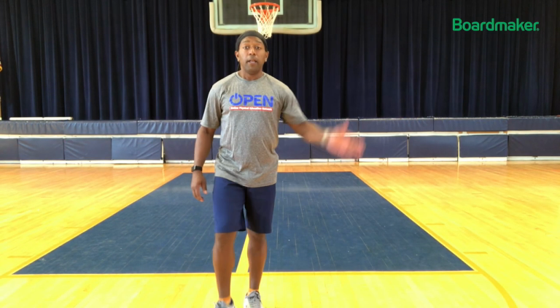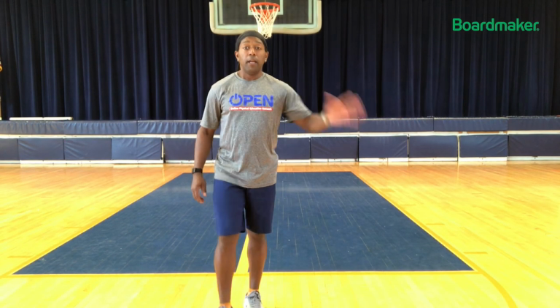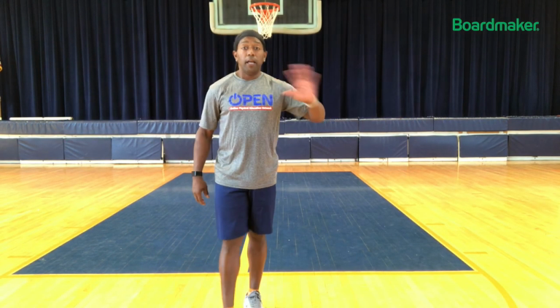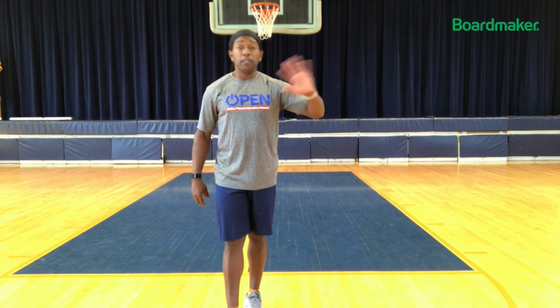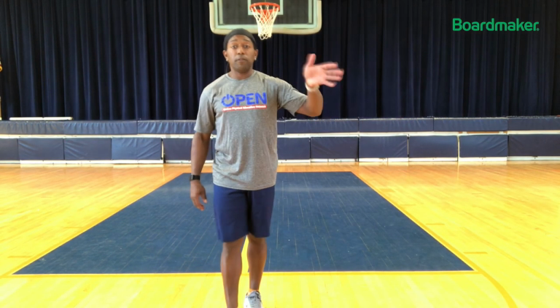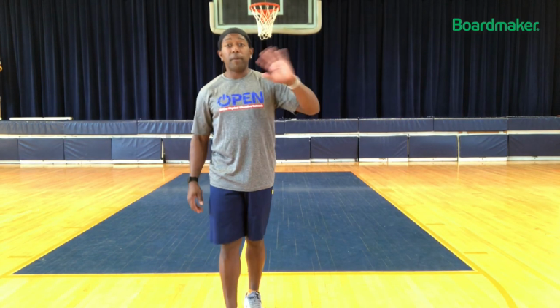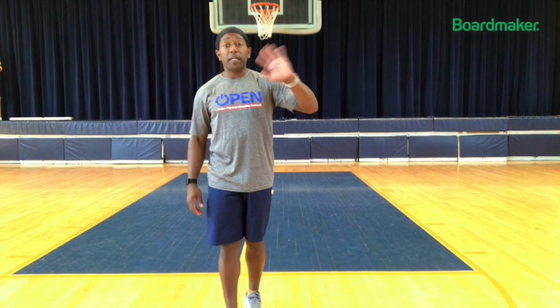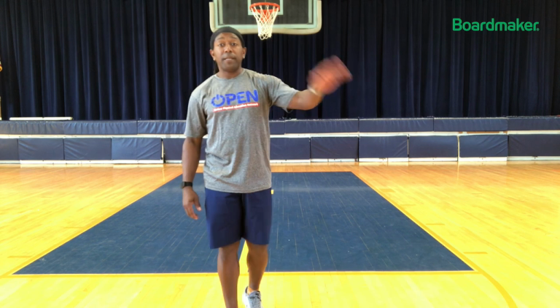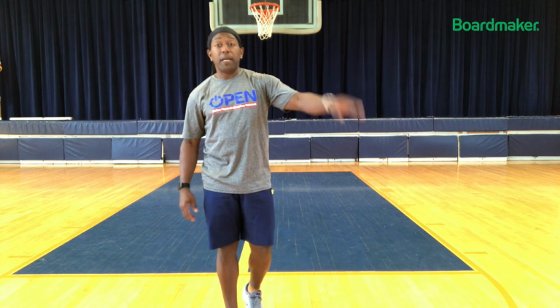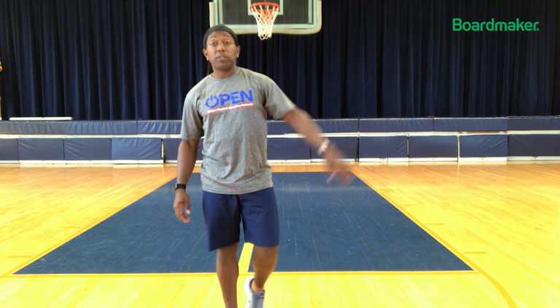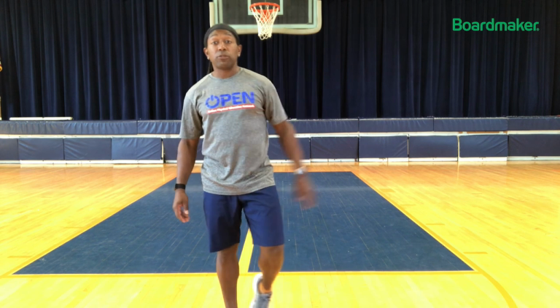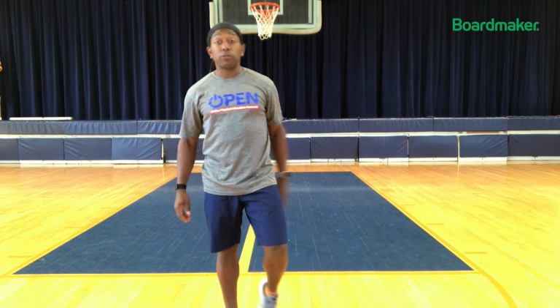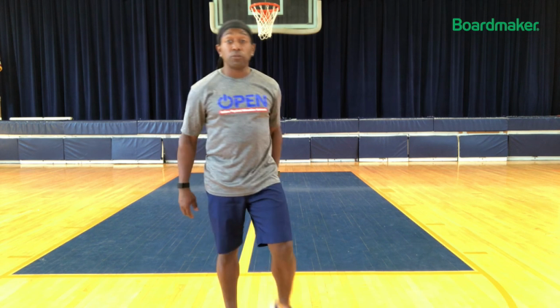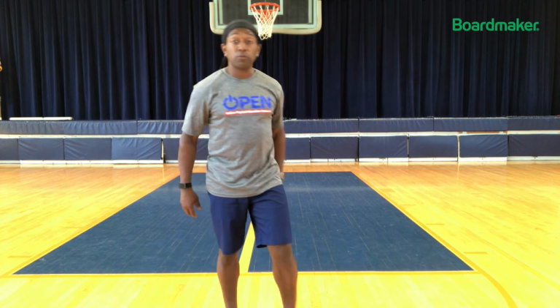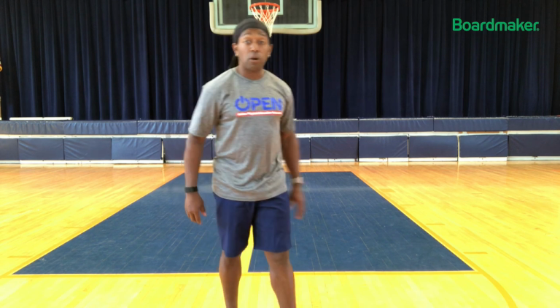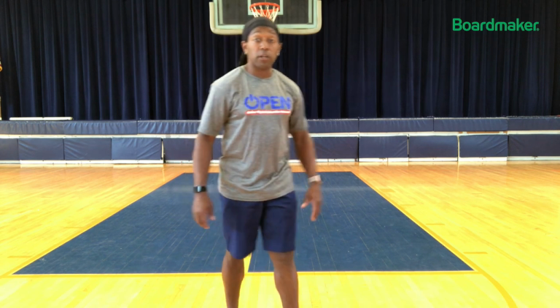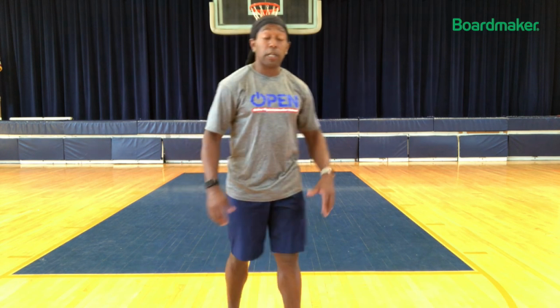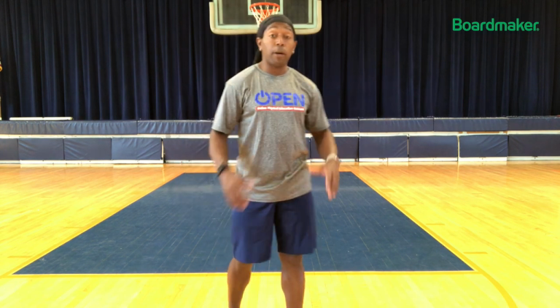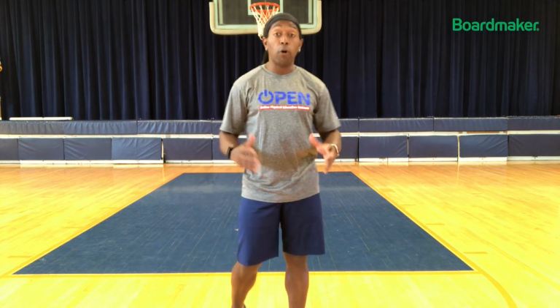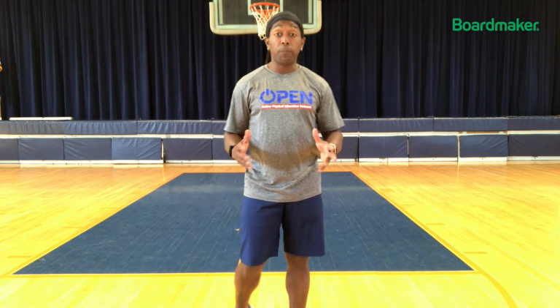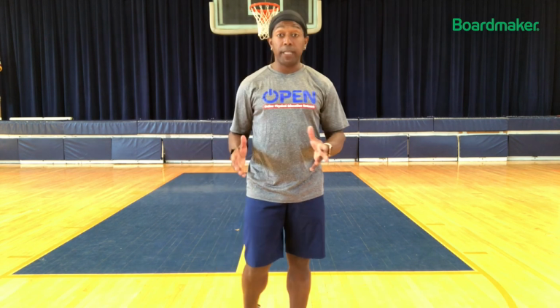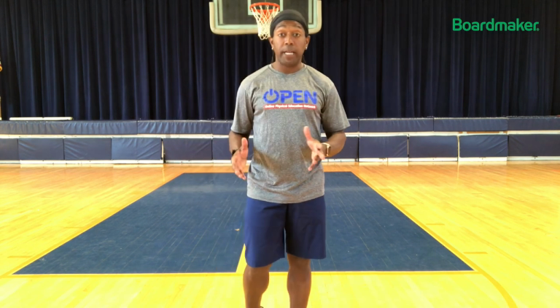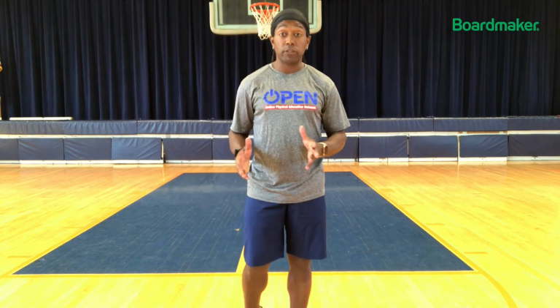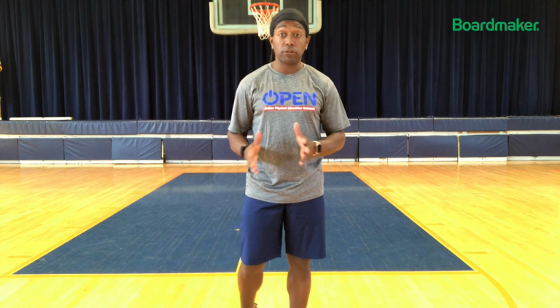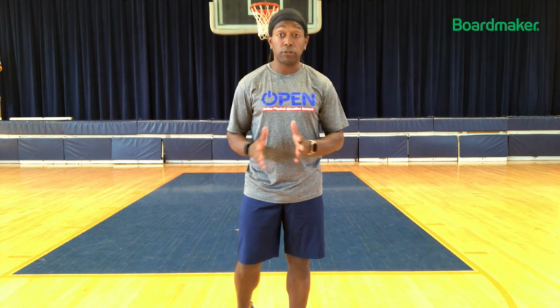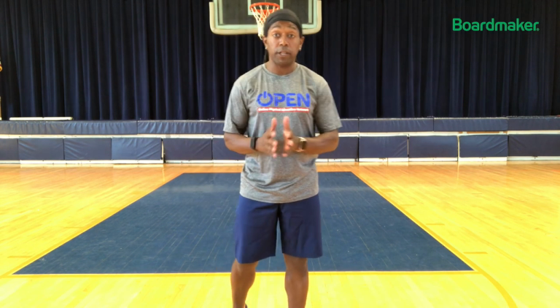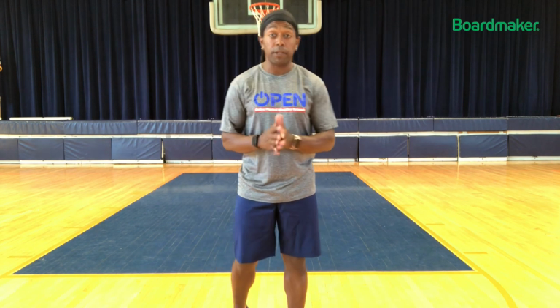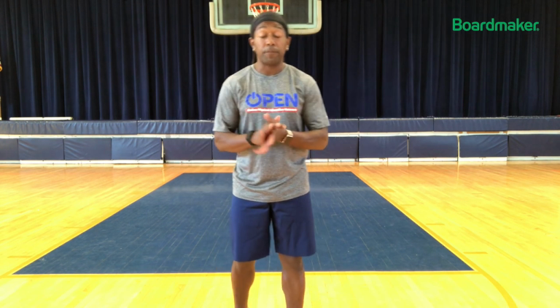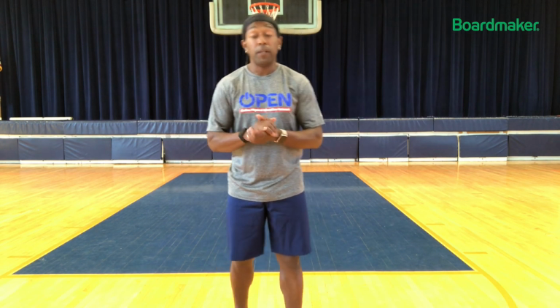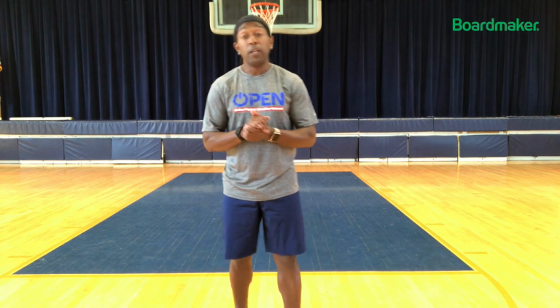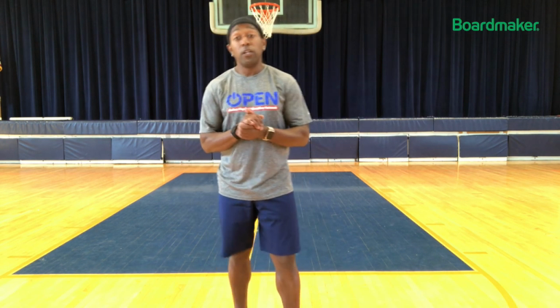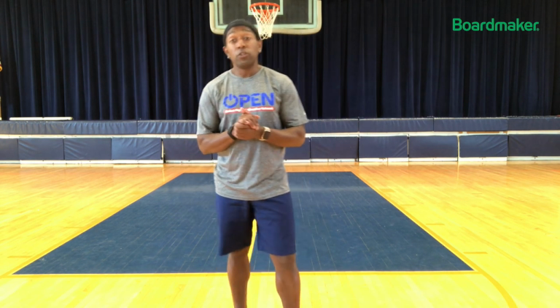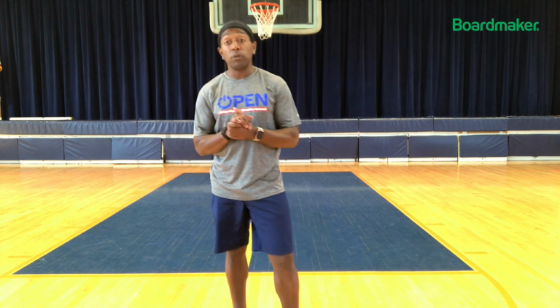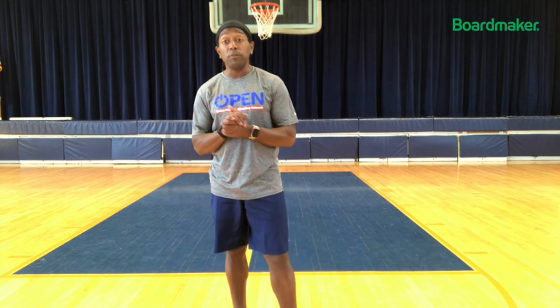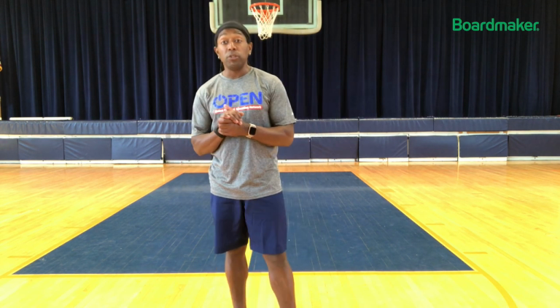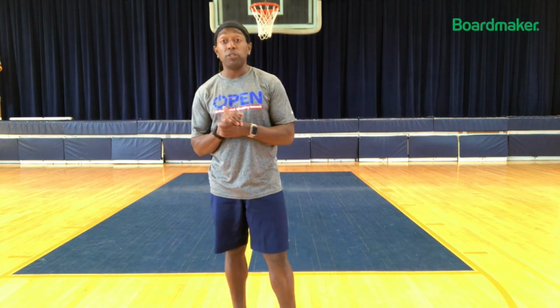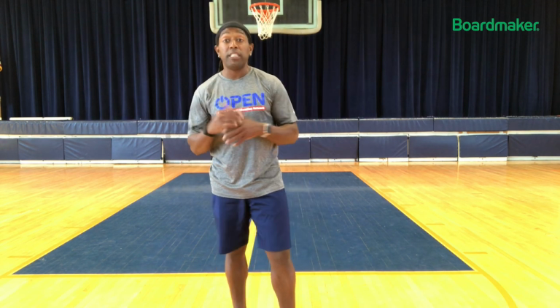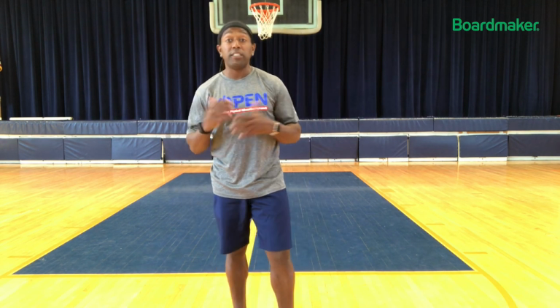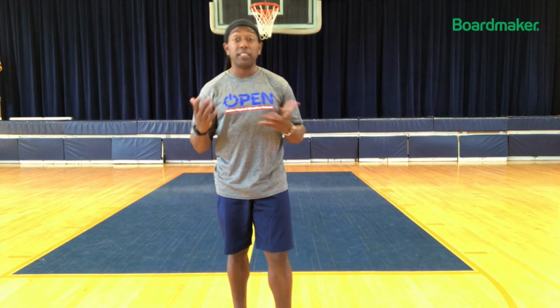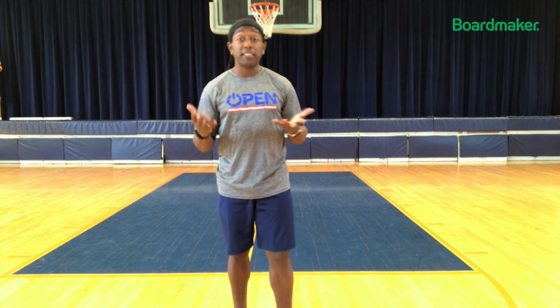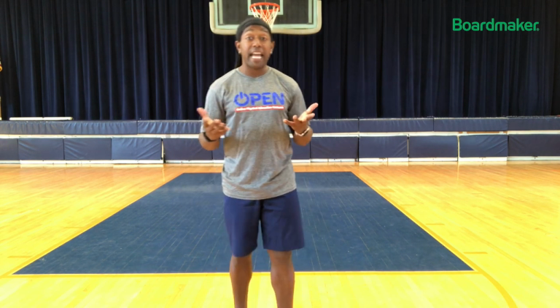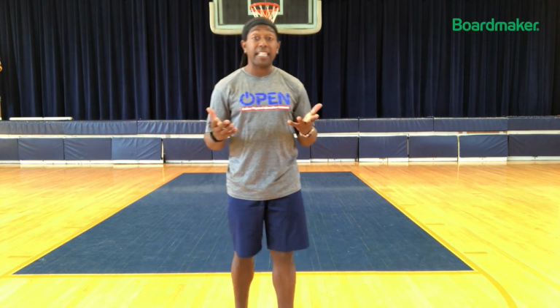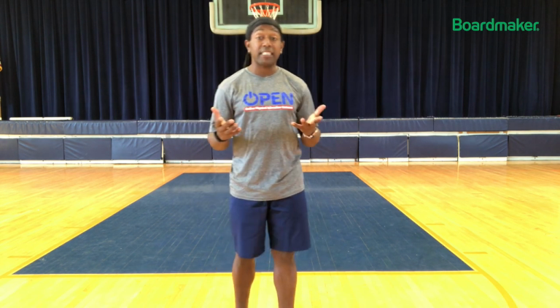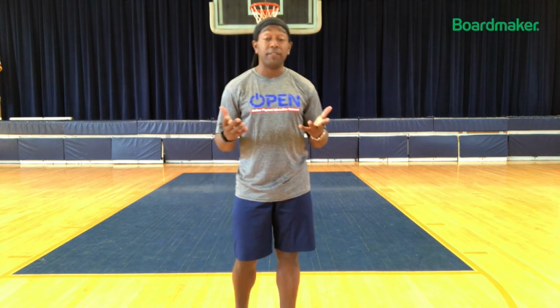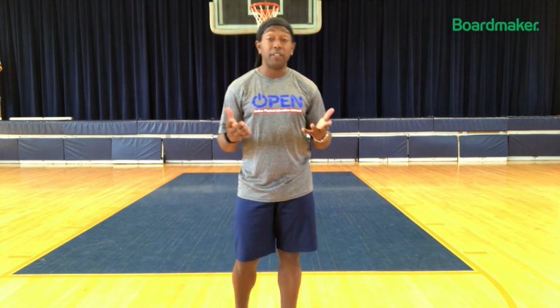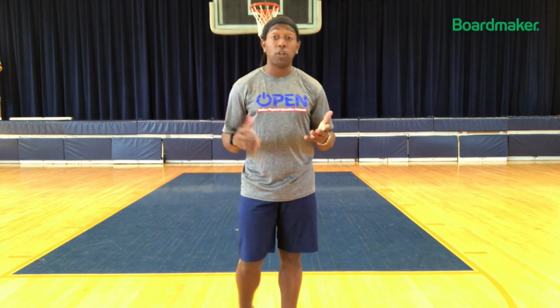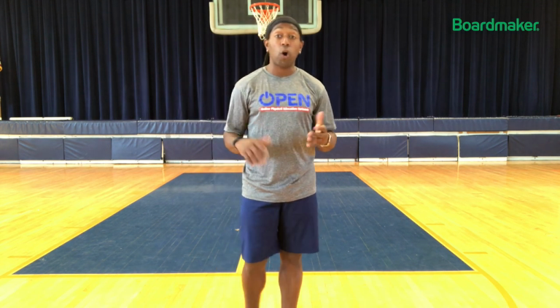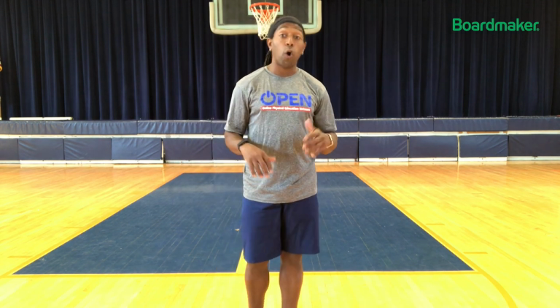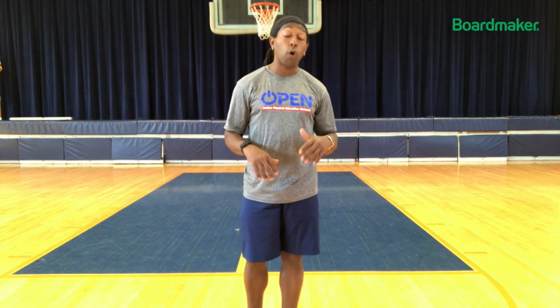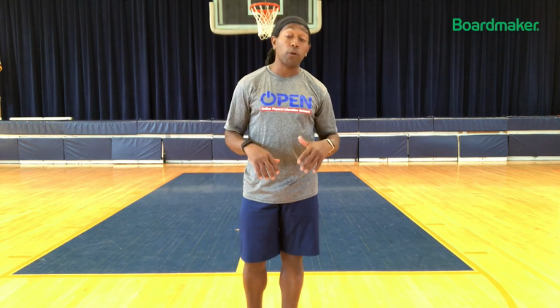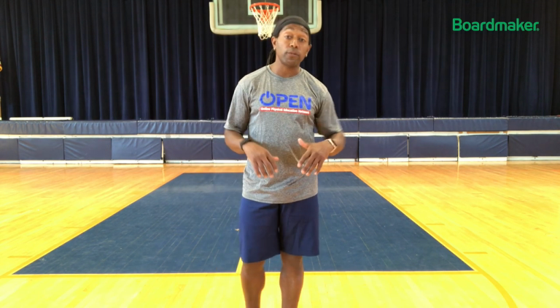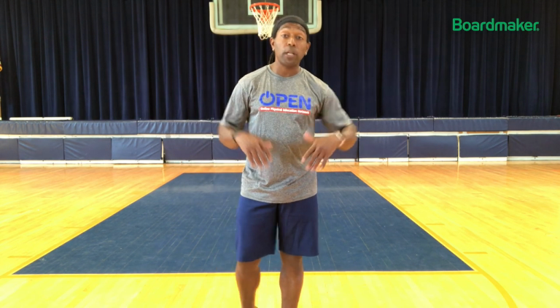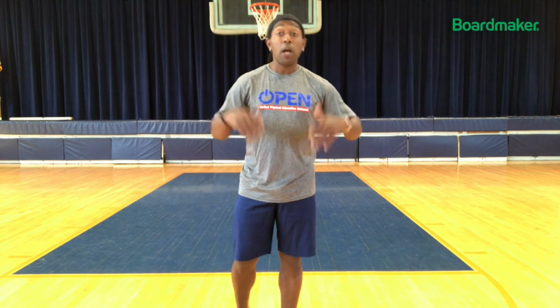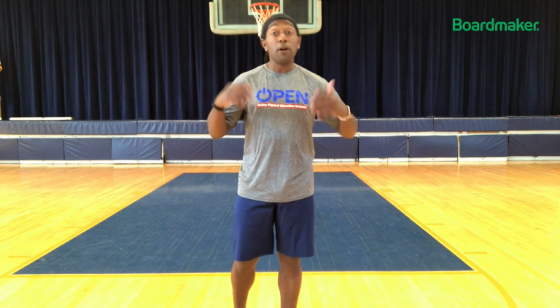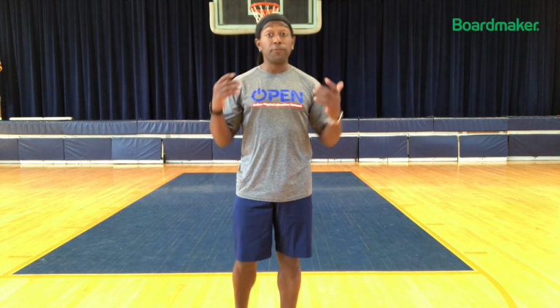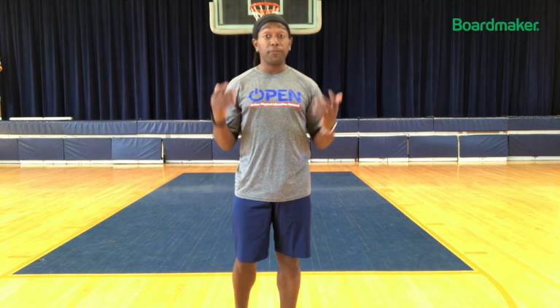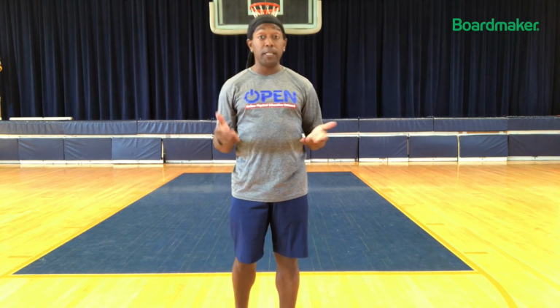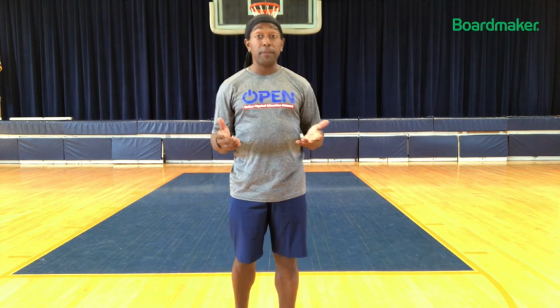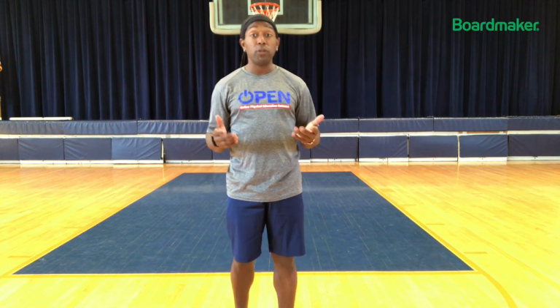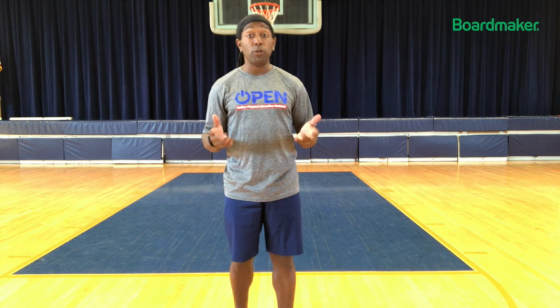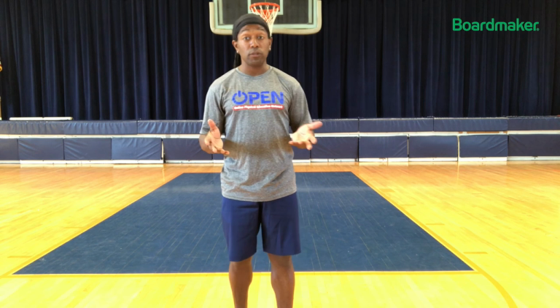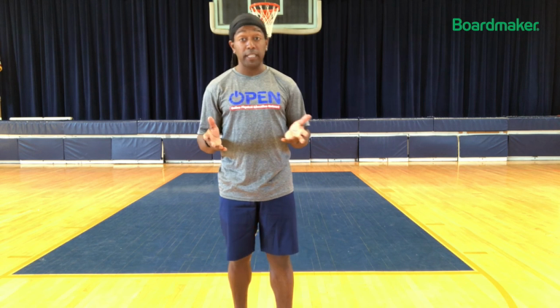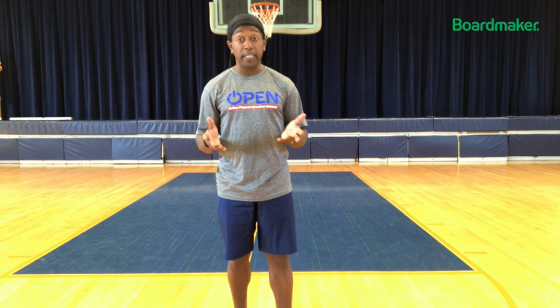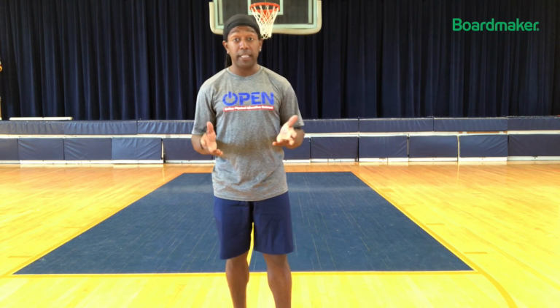Hello everybody, my name is Chris Walker and I'm an Open National Trainer. I'm going to teach you this activity called Flip Your Lid.